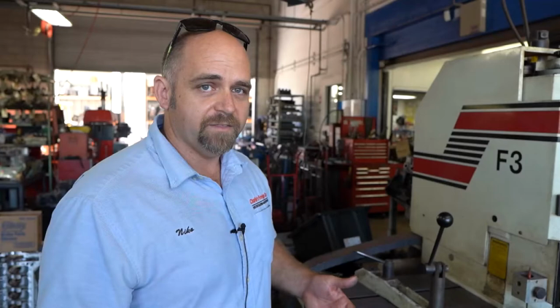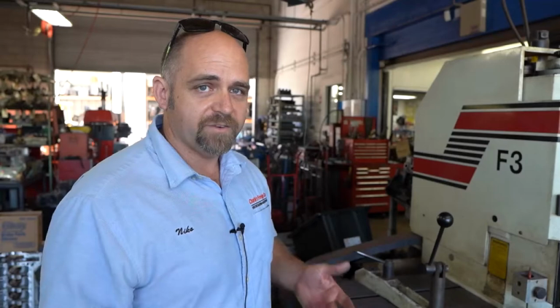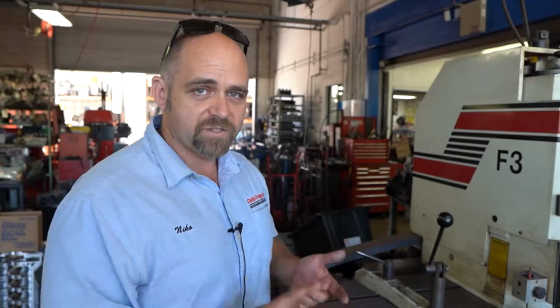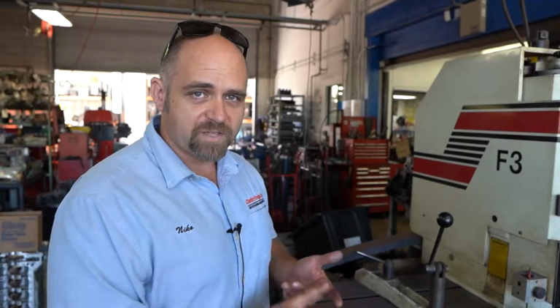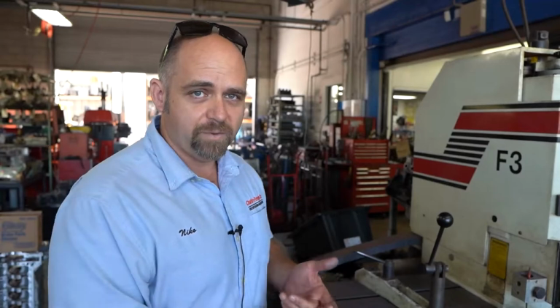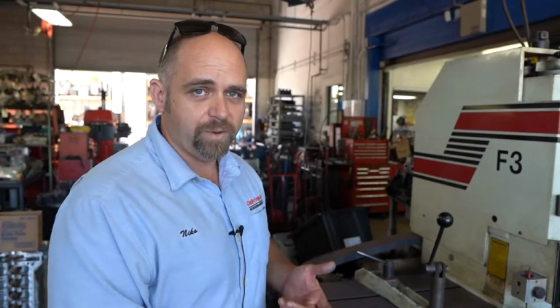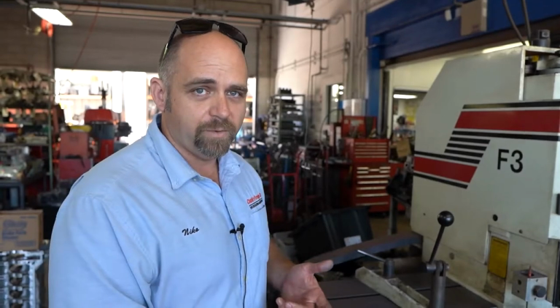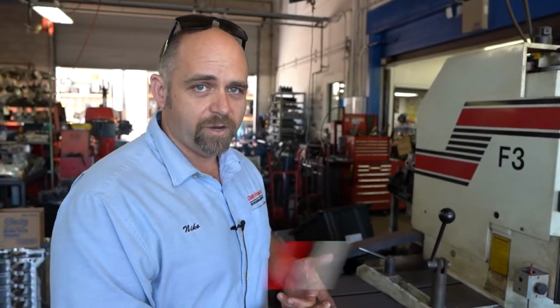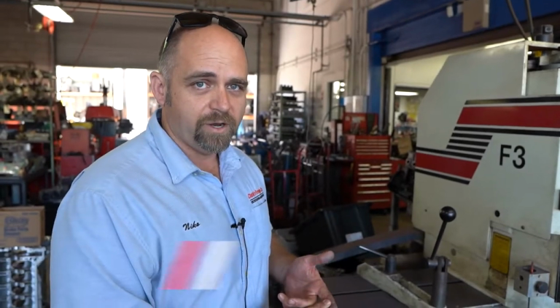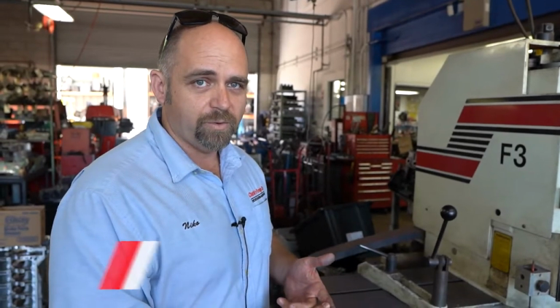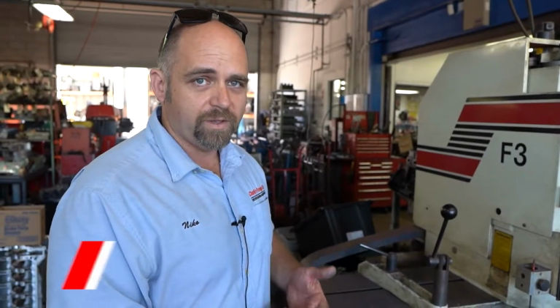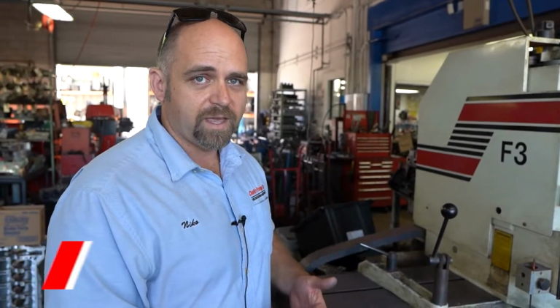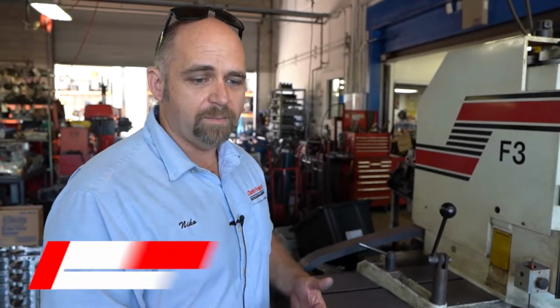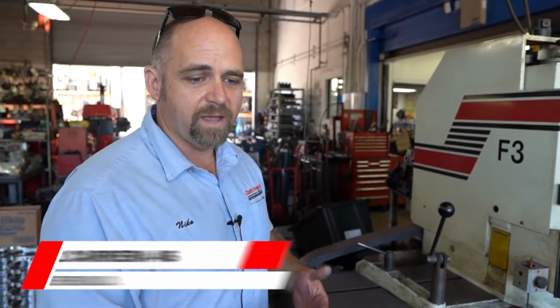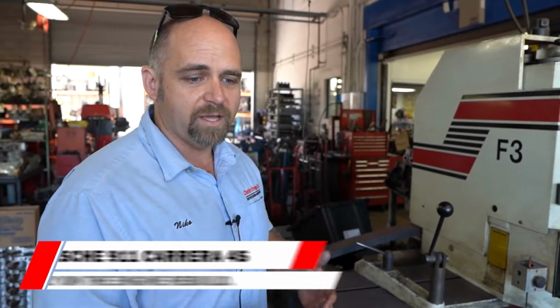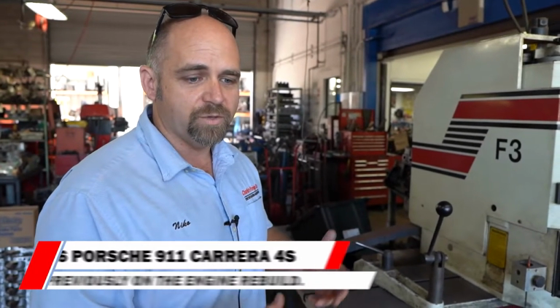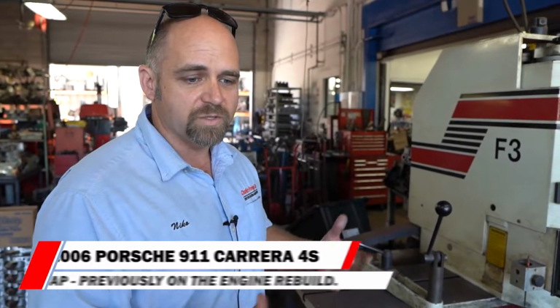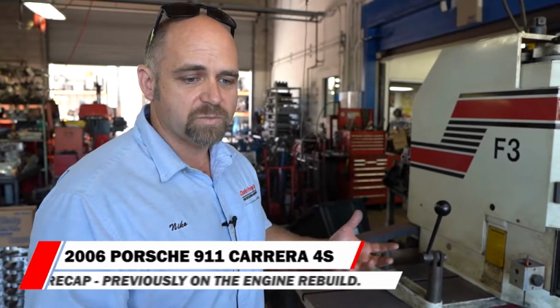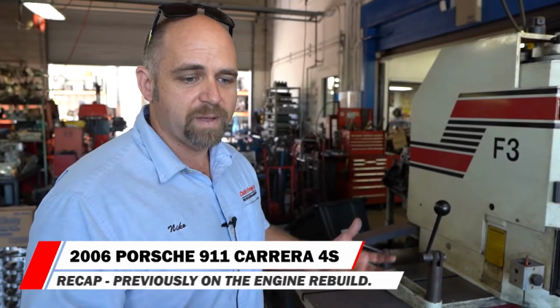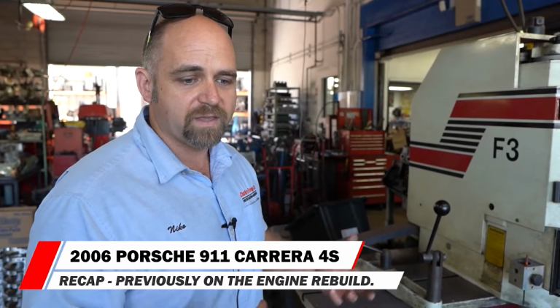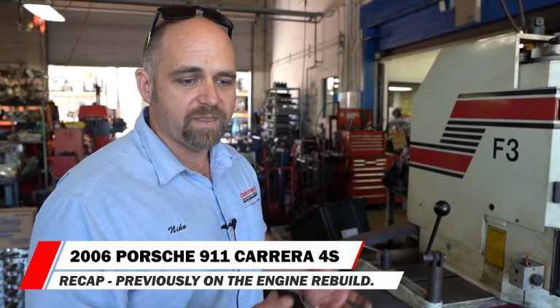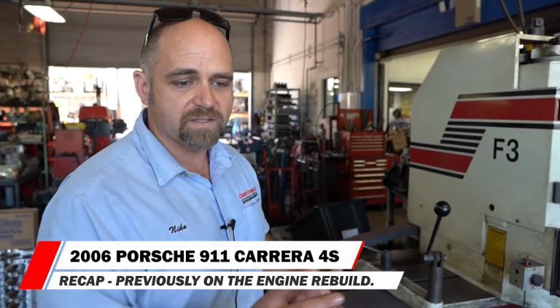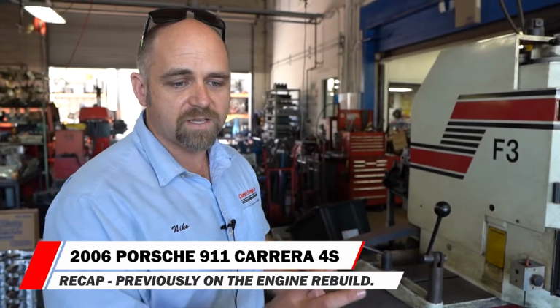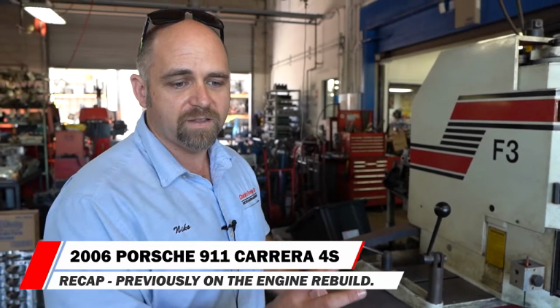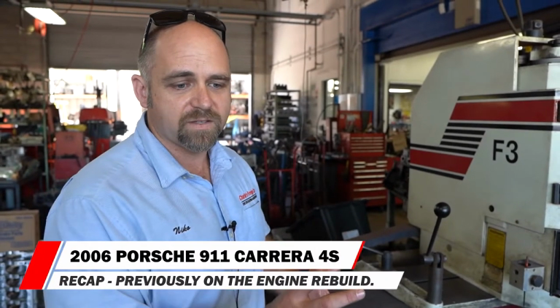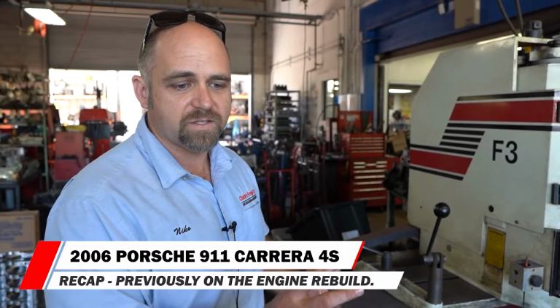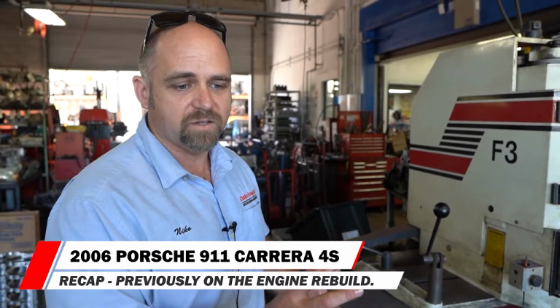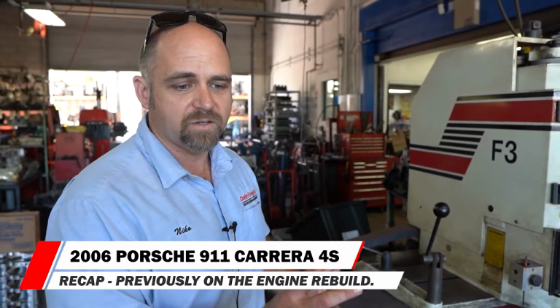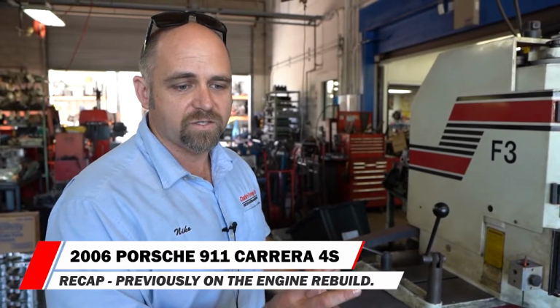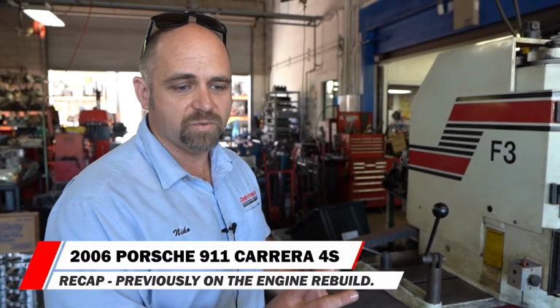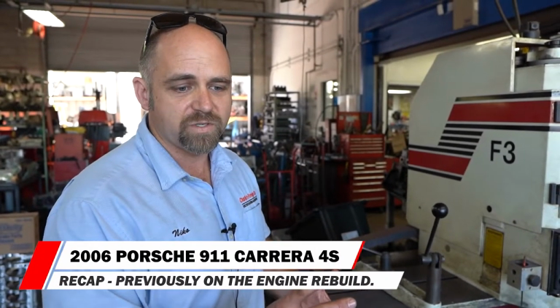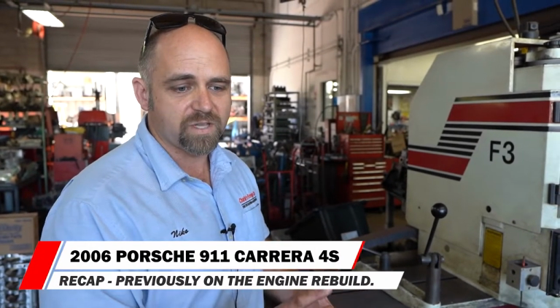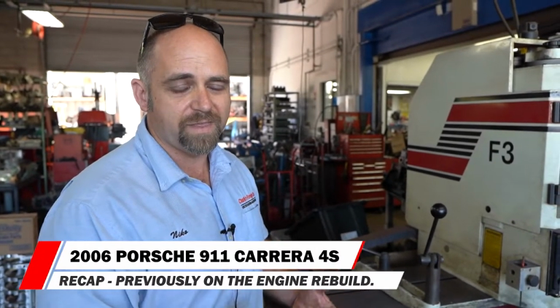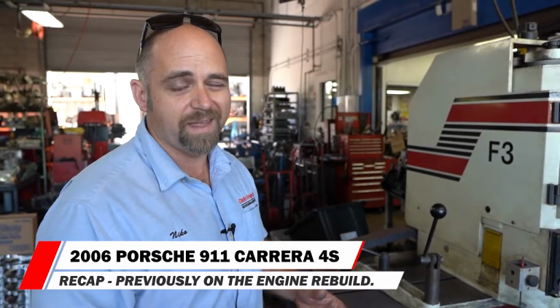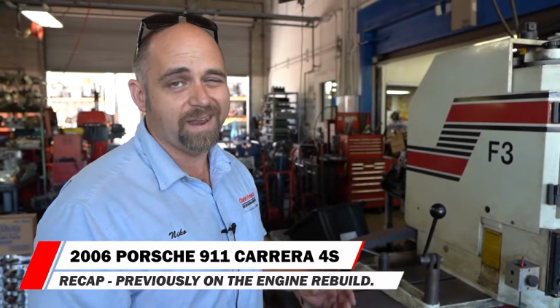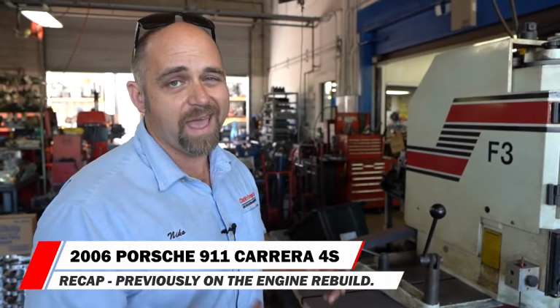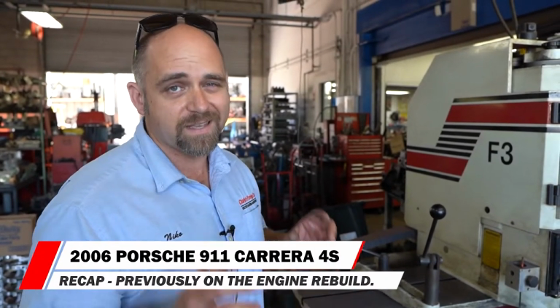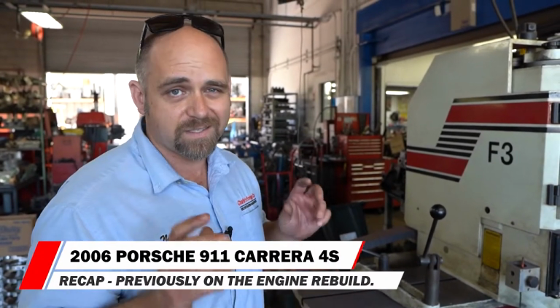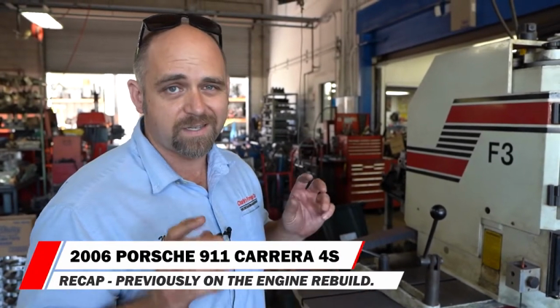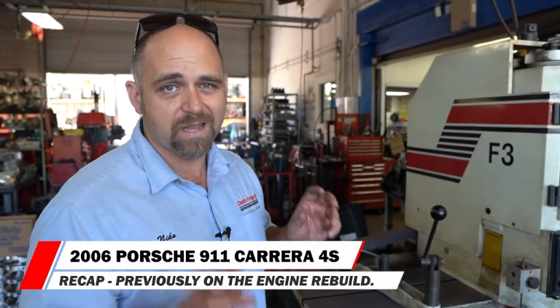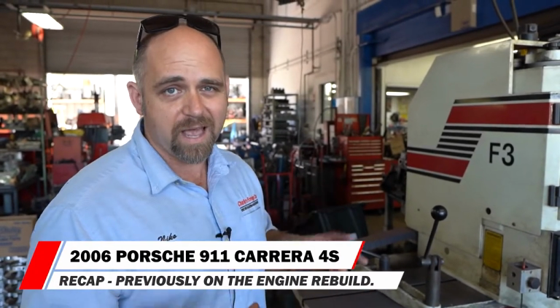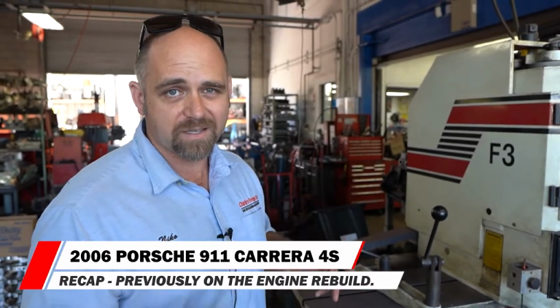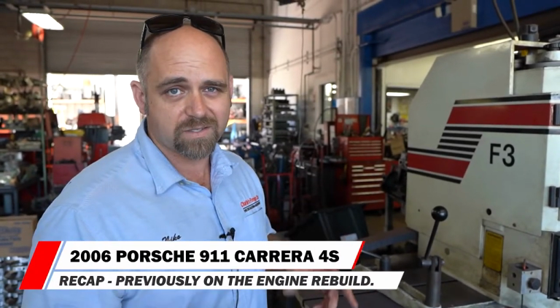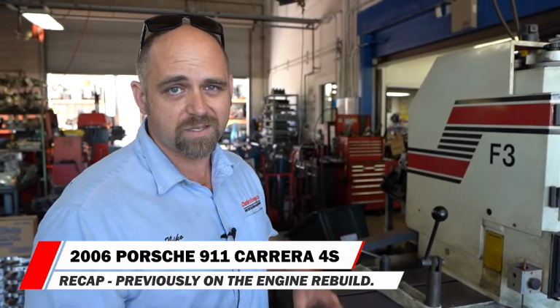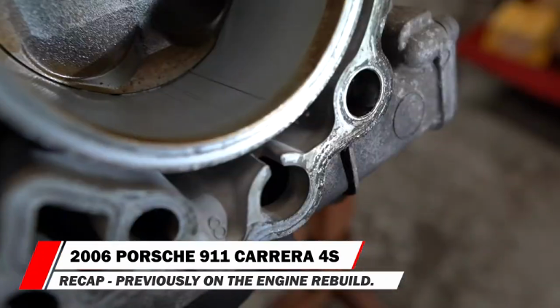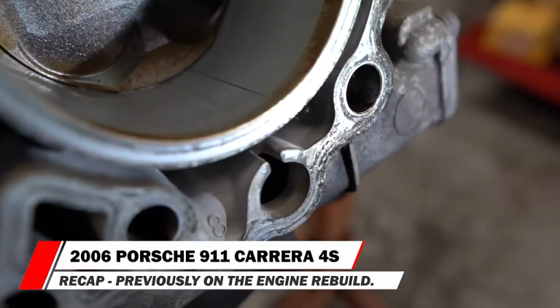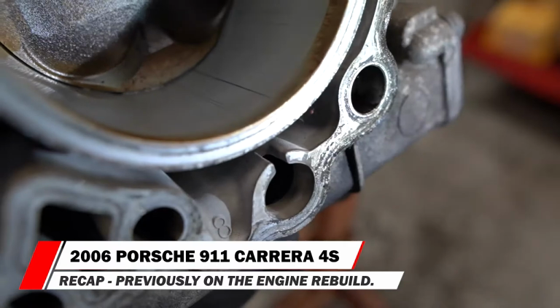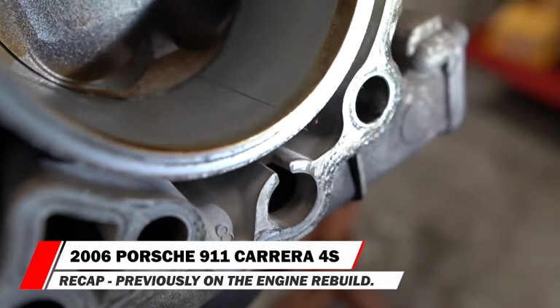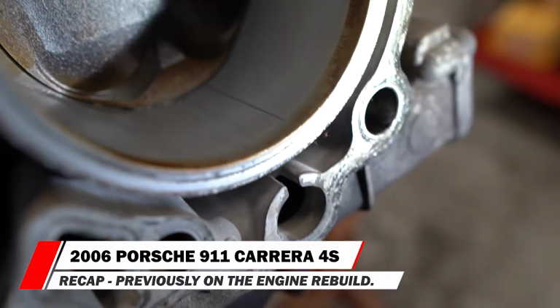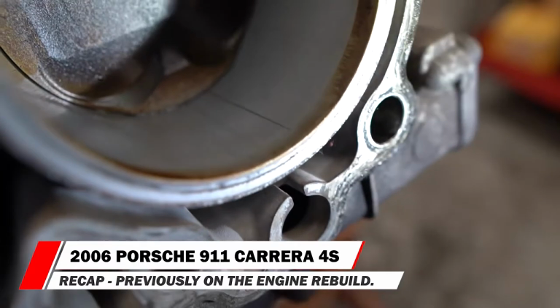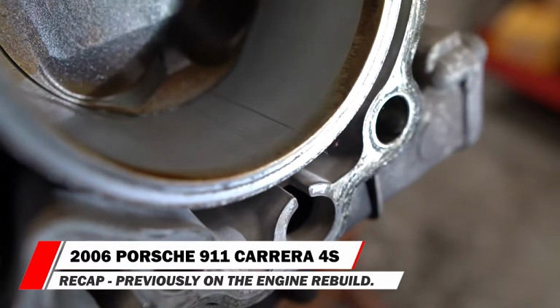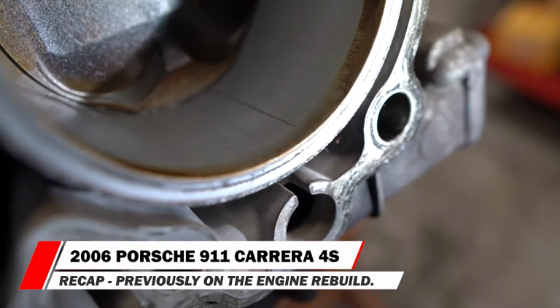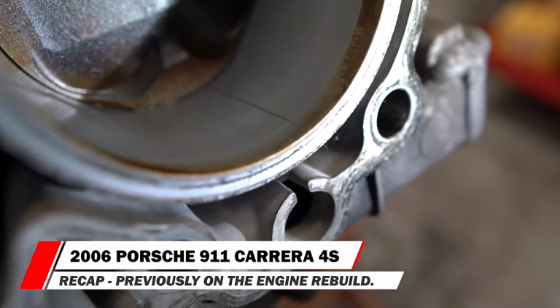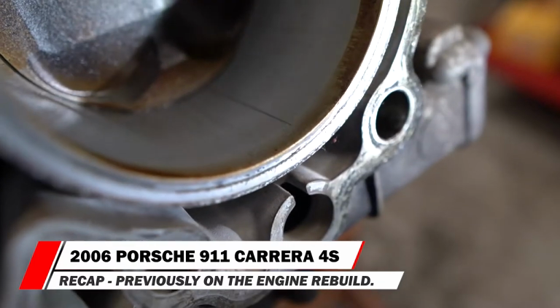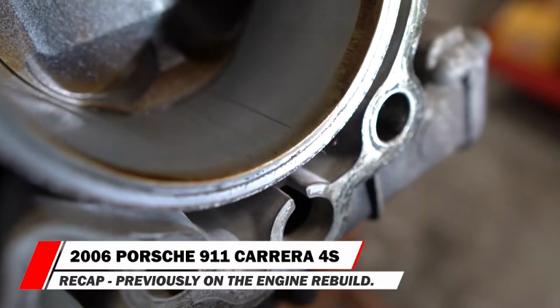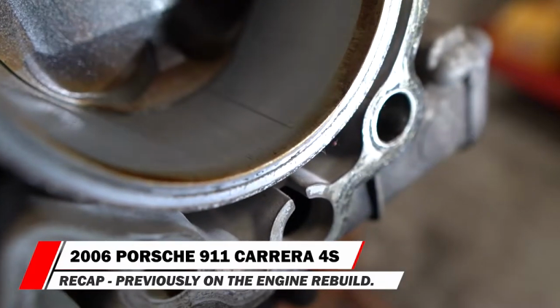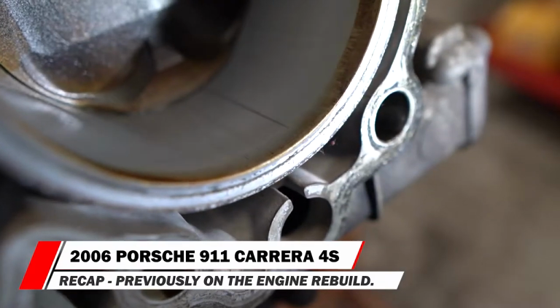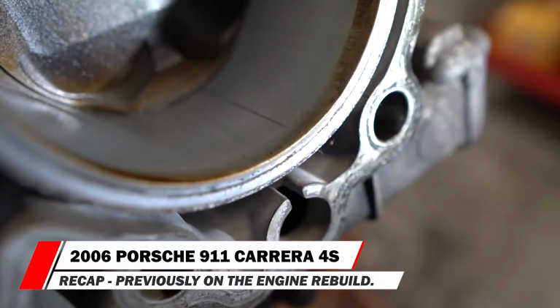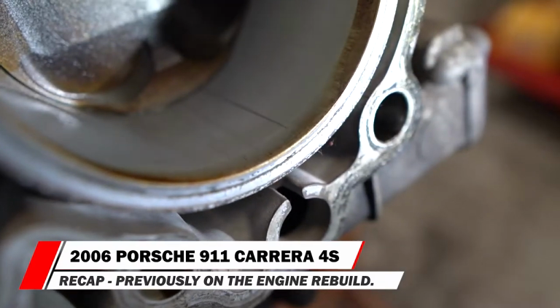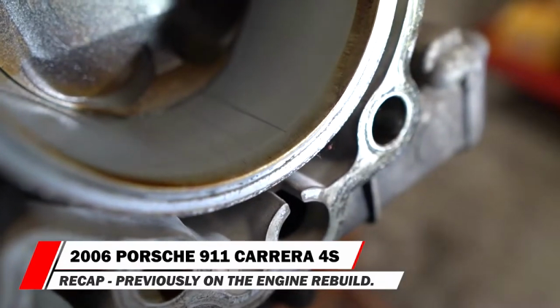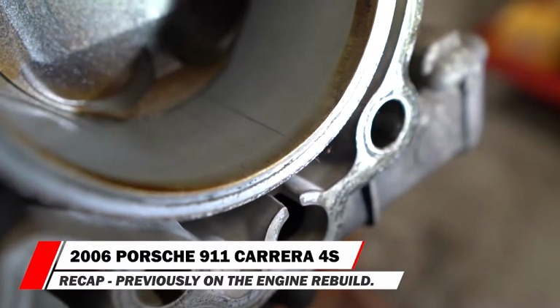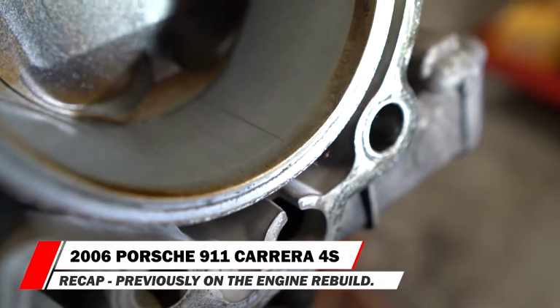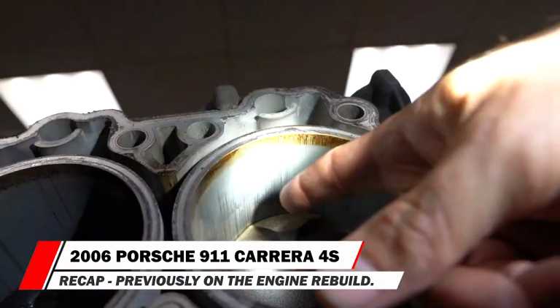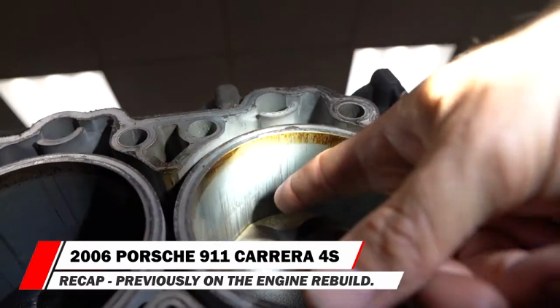The first day we were here, we came down to inspect the inside of the cylinders and we saw that nasty bore scoring on cylinder 6.